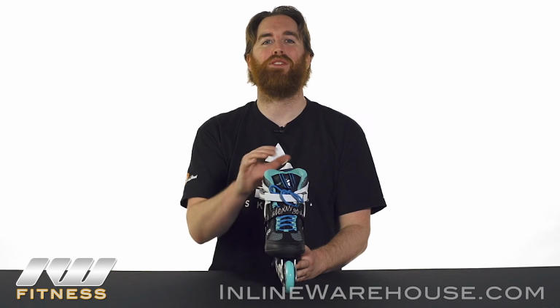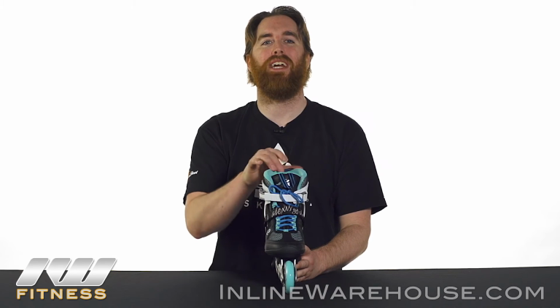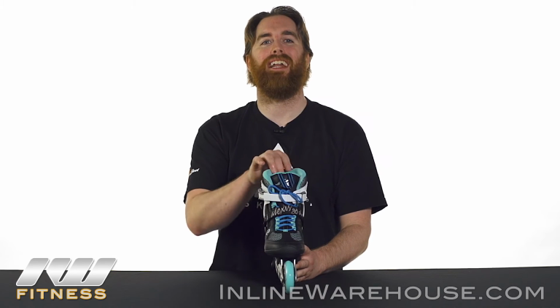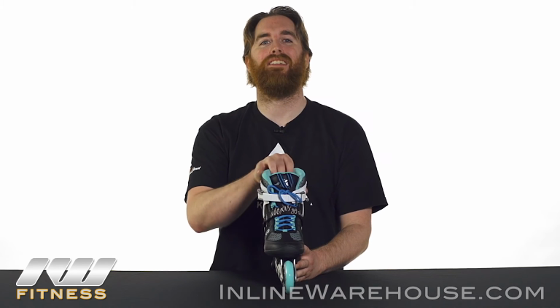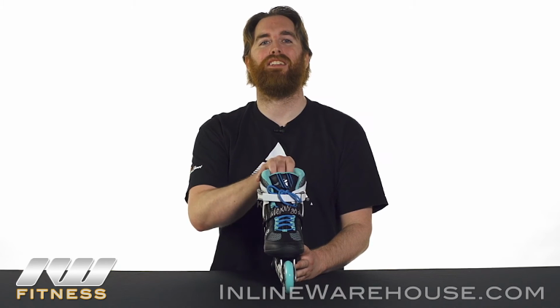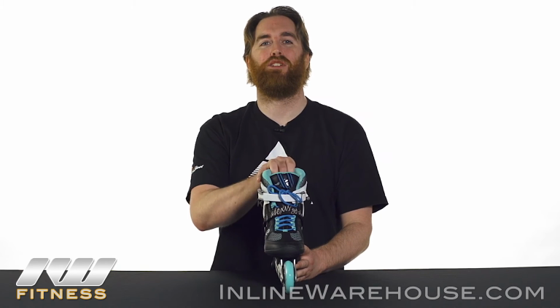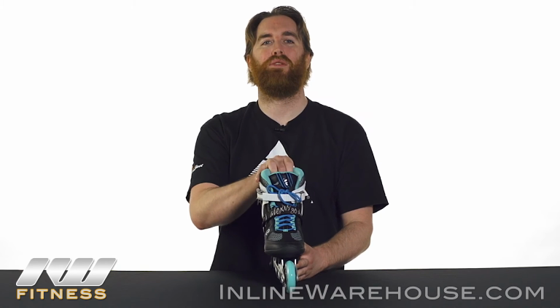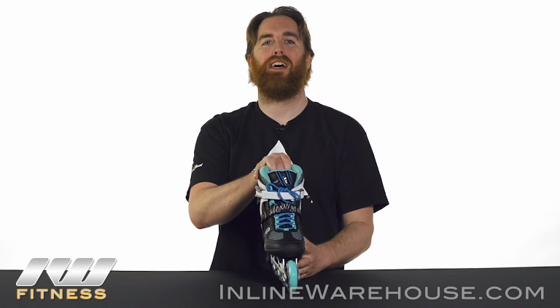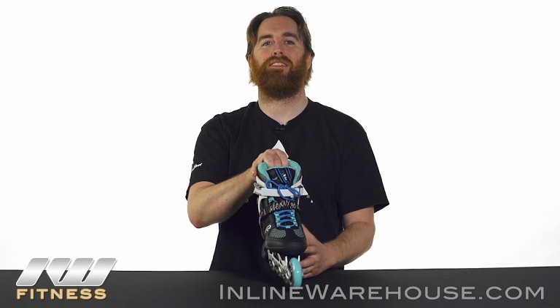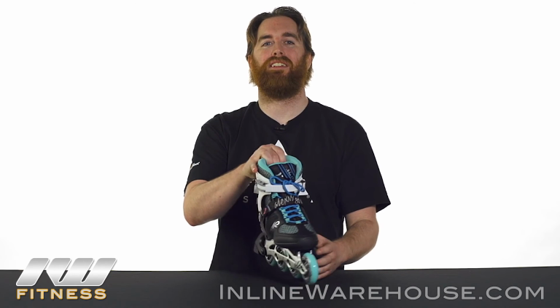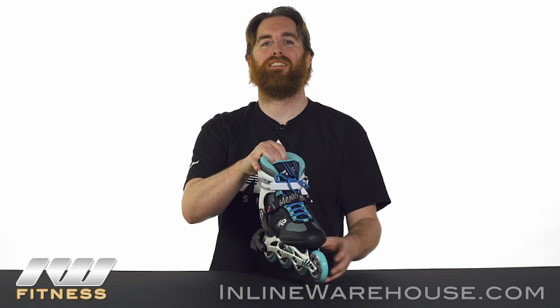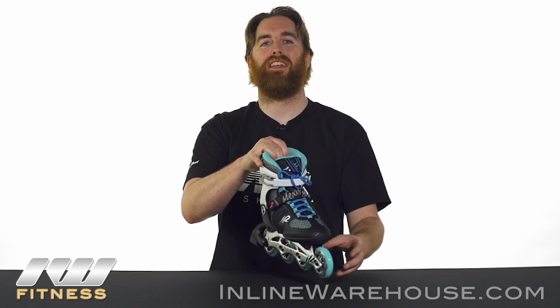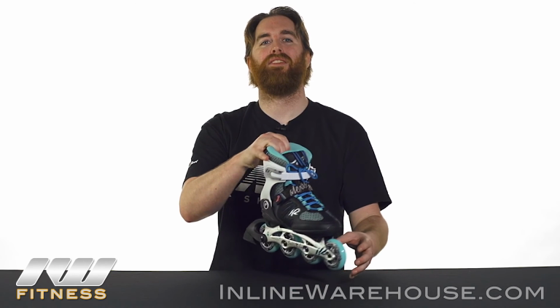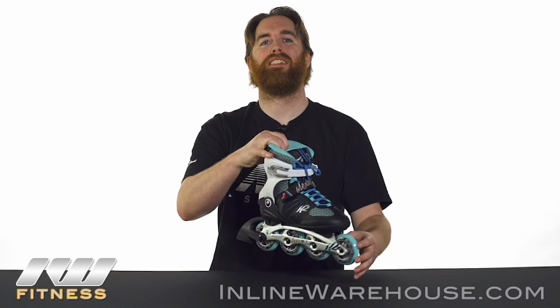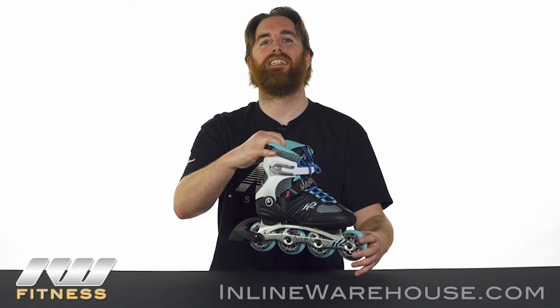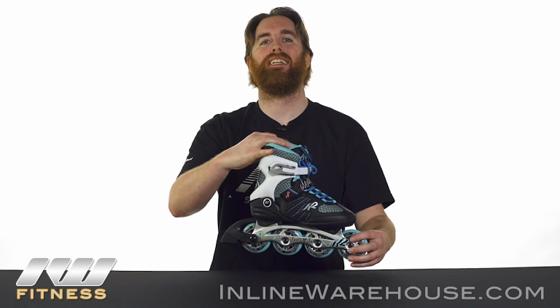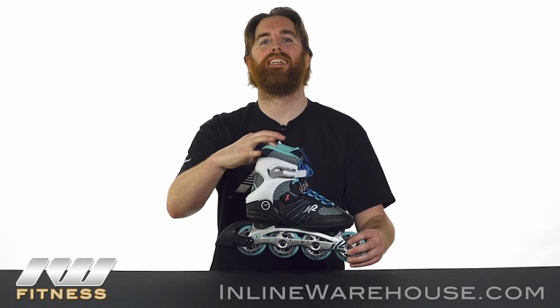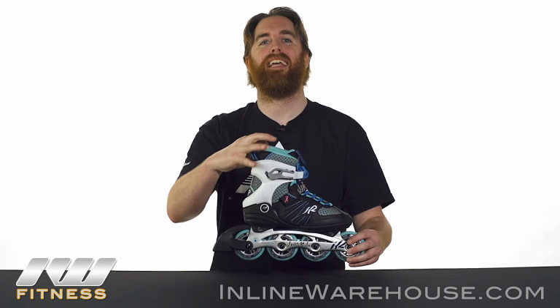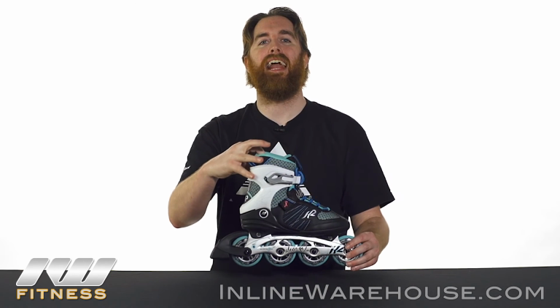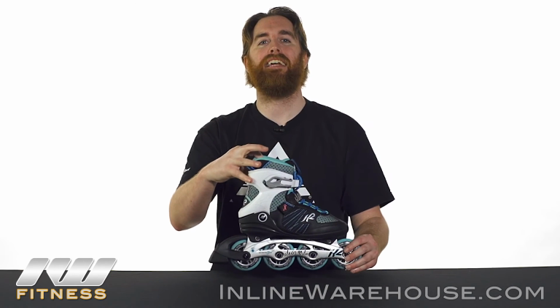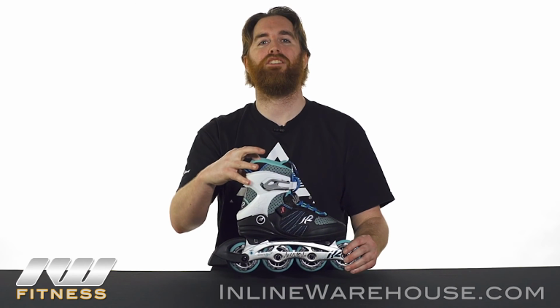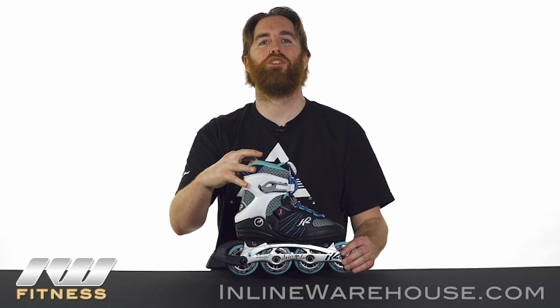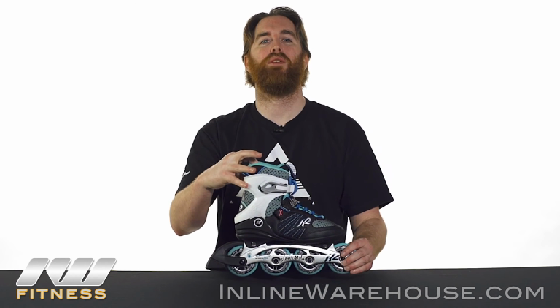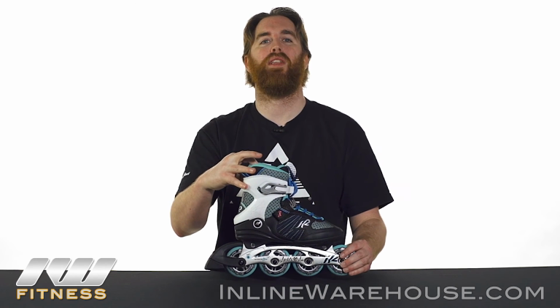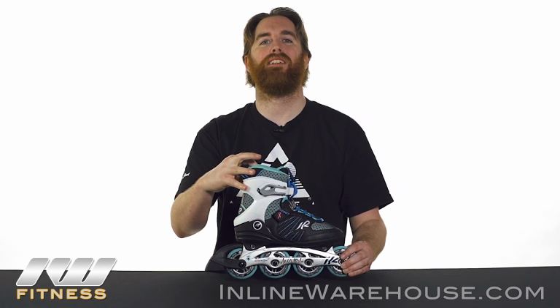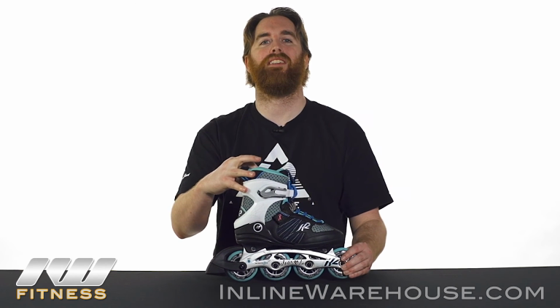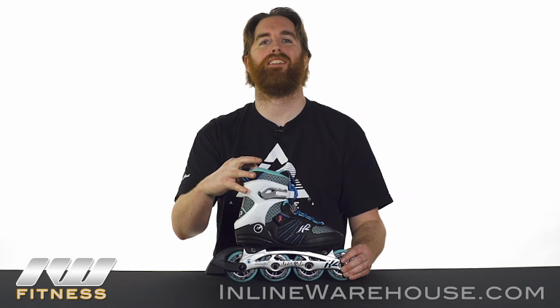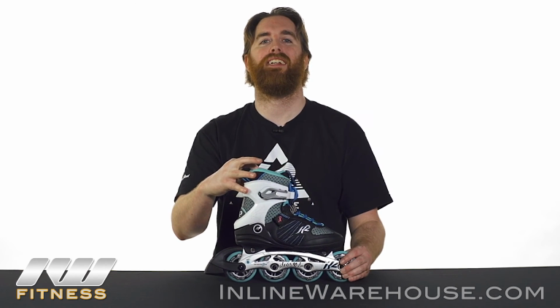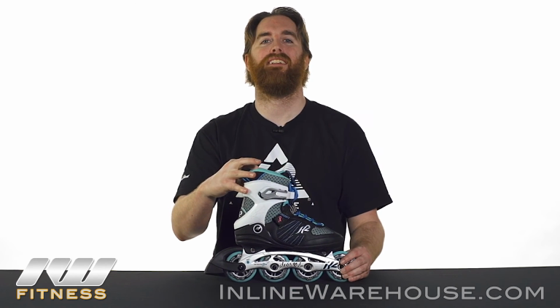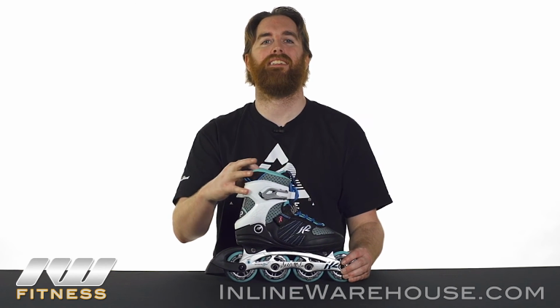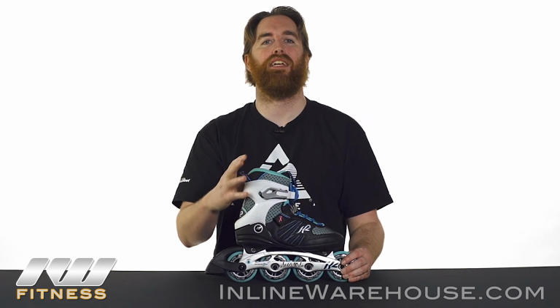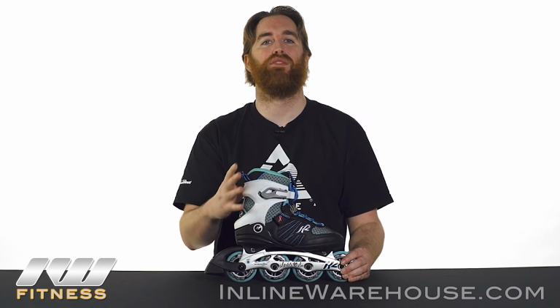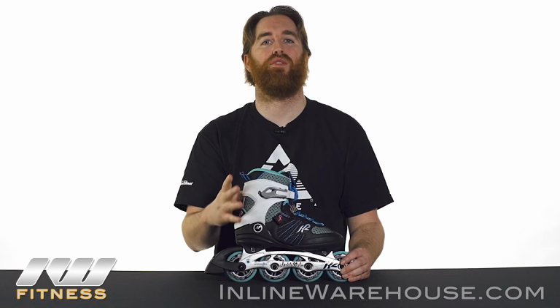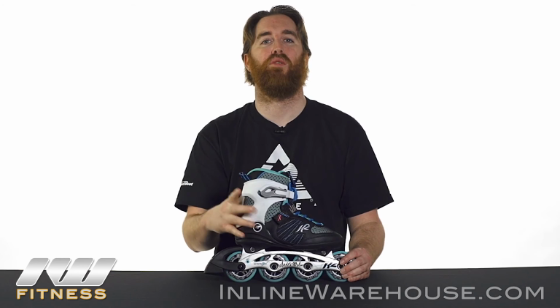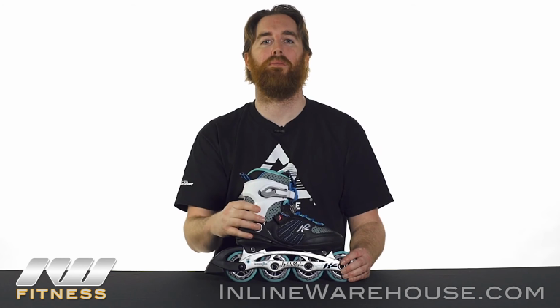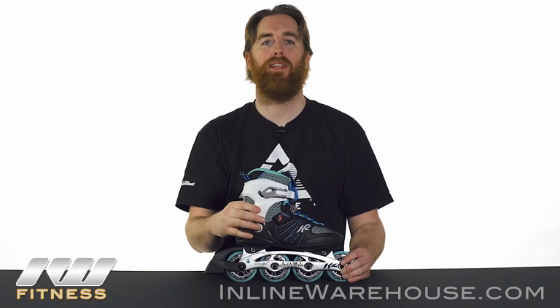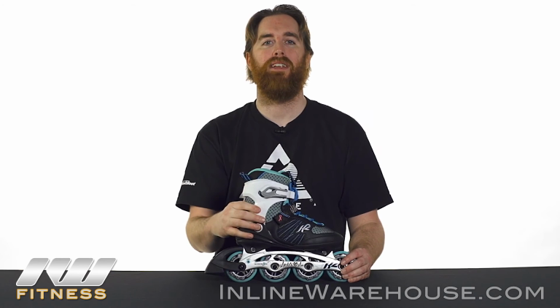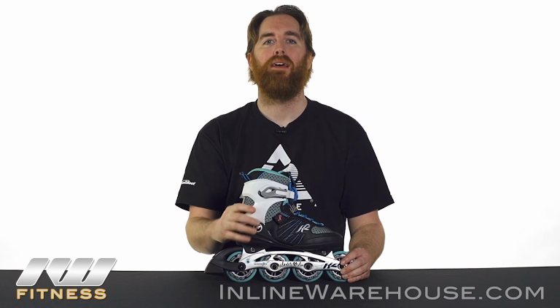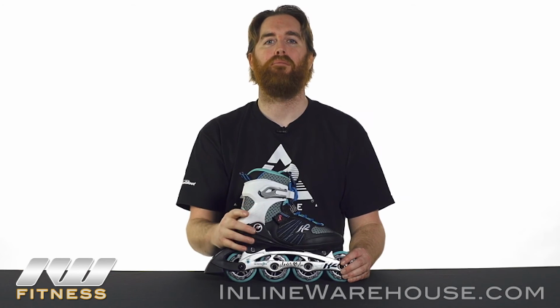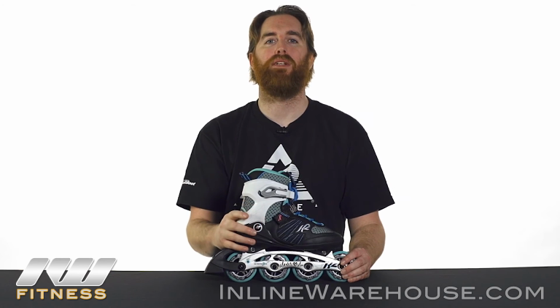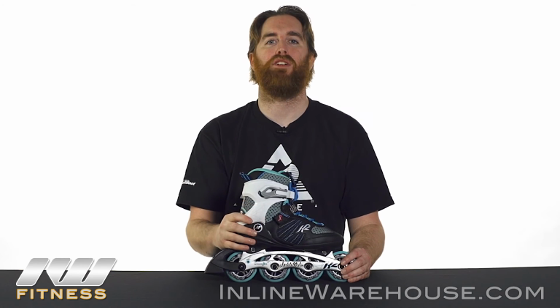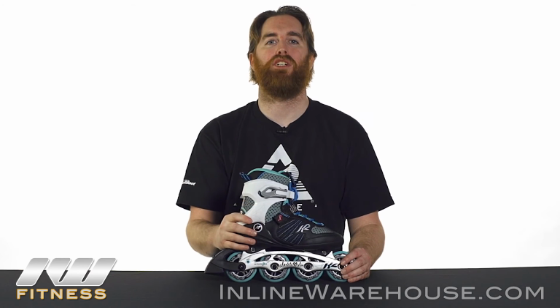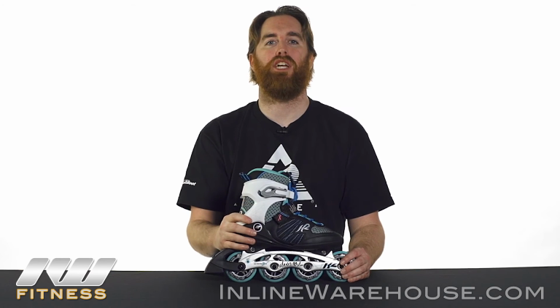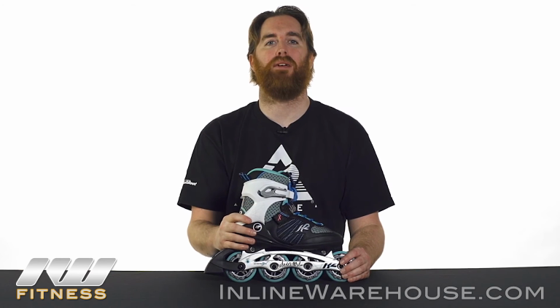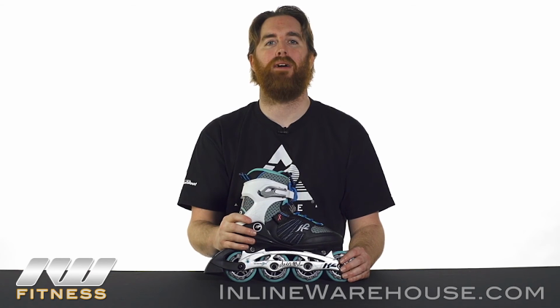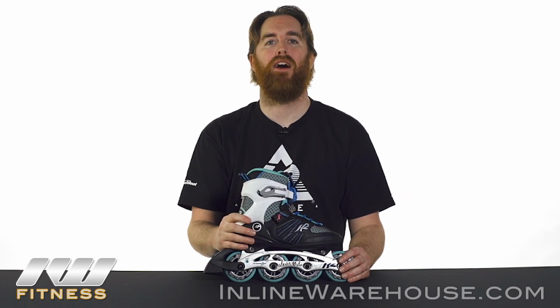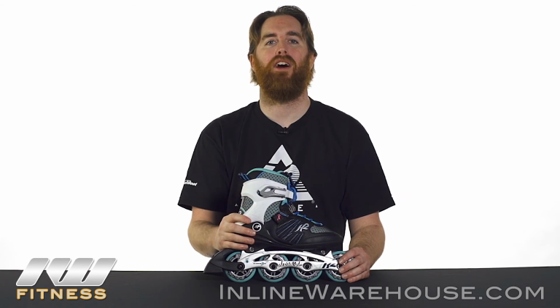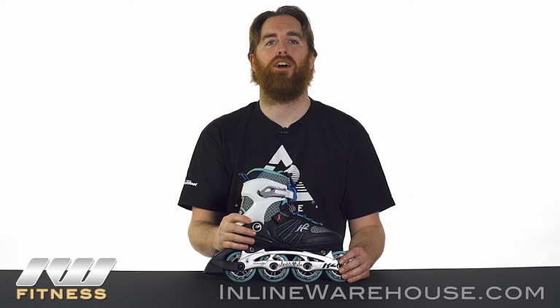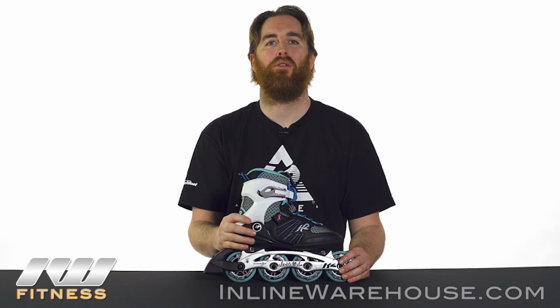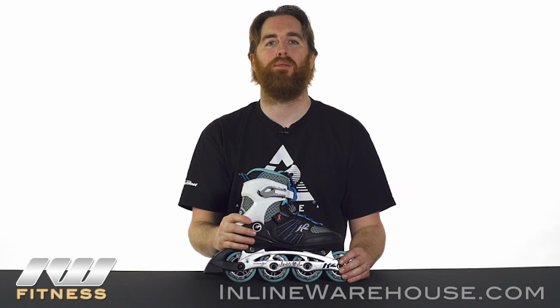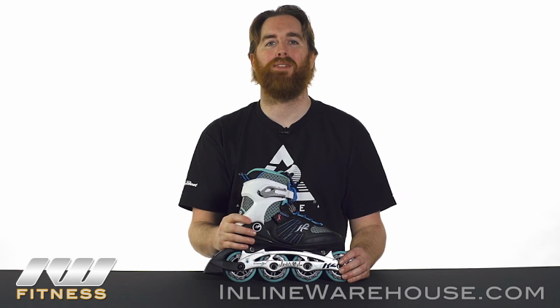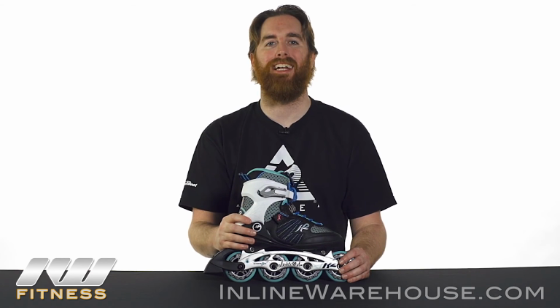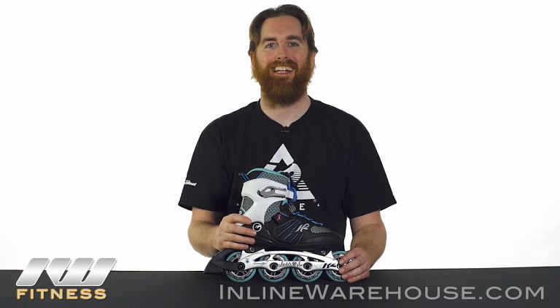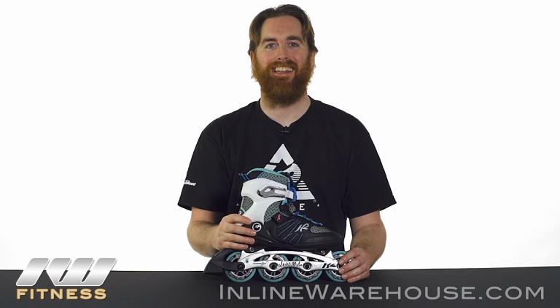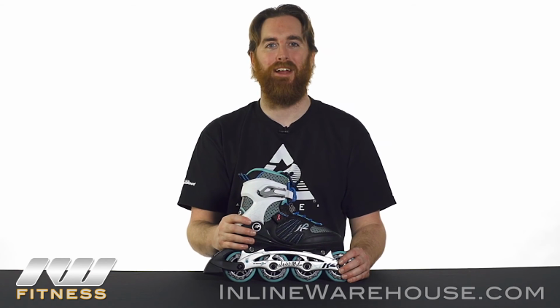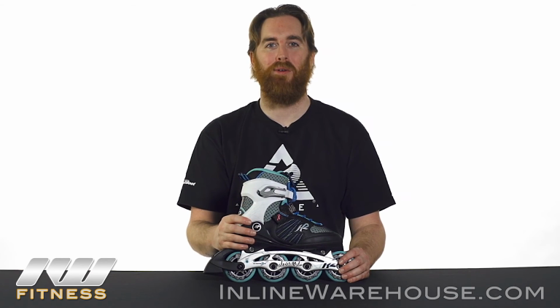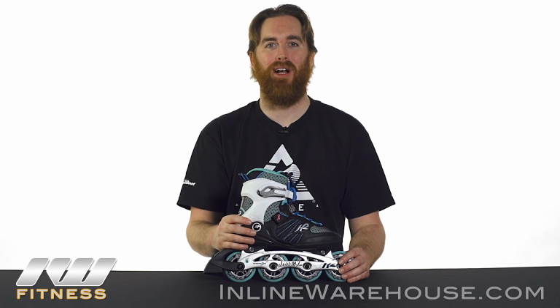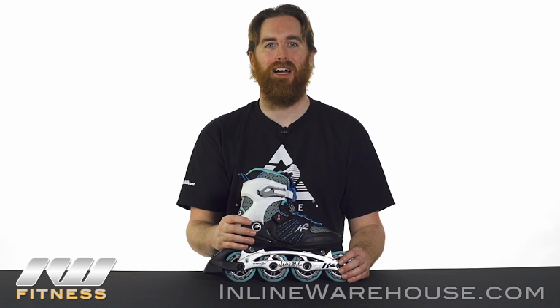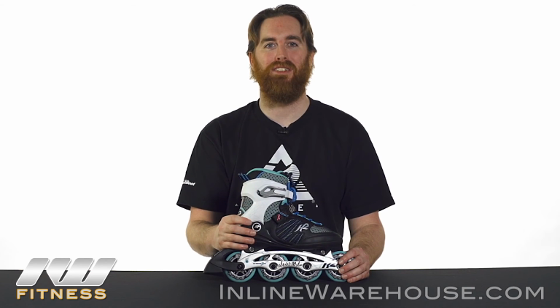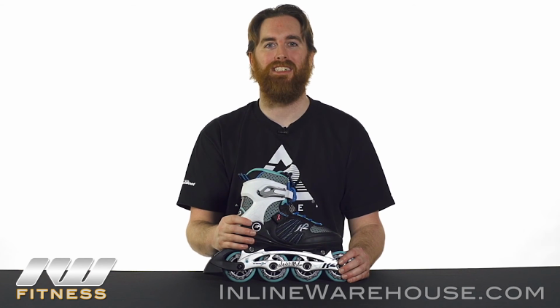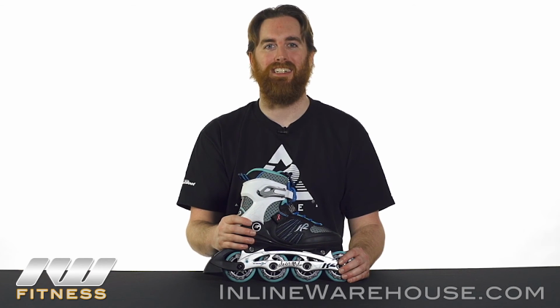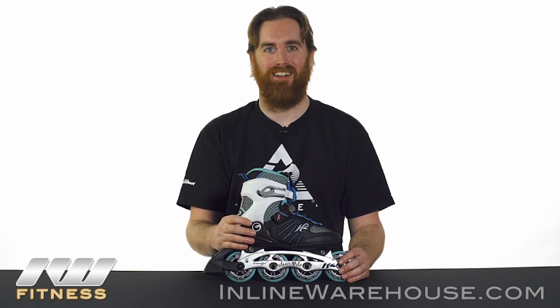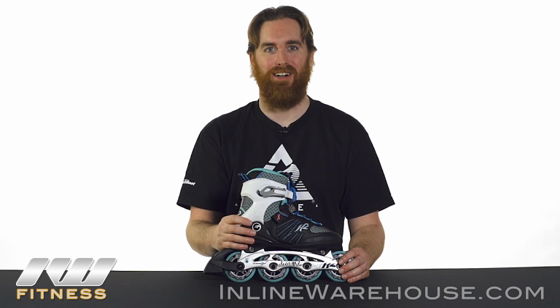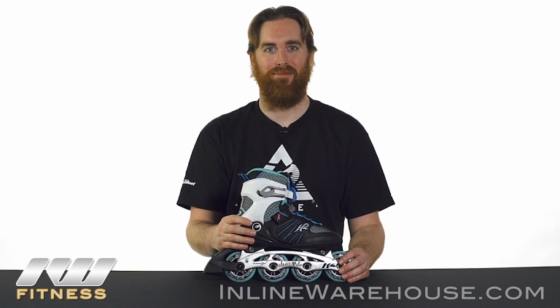Thanks for checking out the 2017 K2 Alexis 80 skates for women. Be sure to check them out on our website at inlinewarehouse.com.